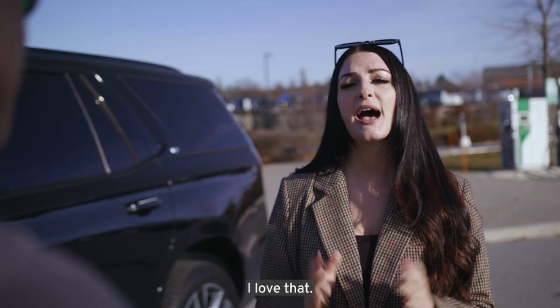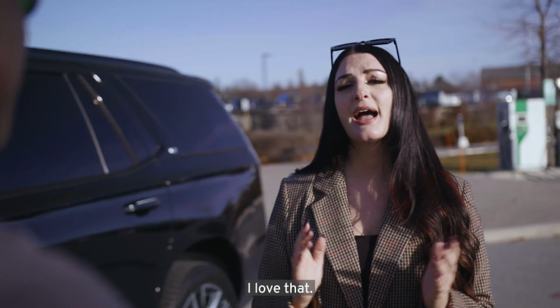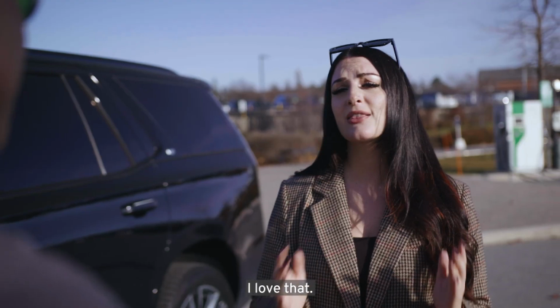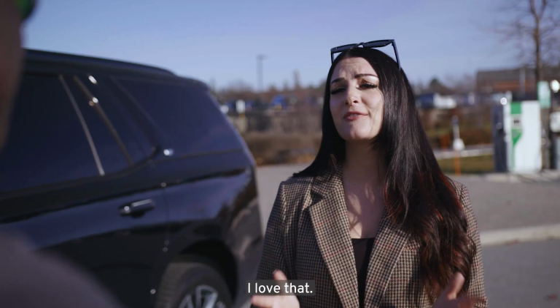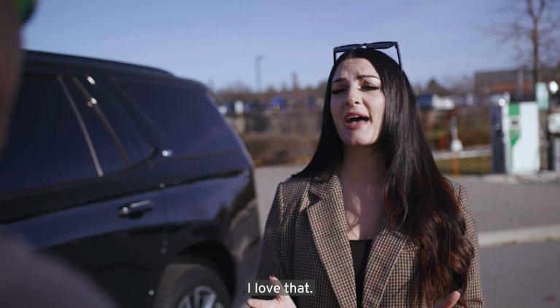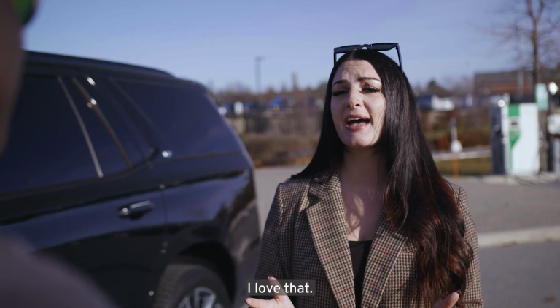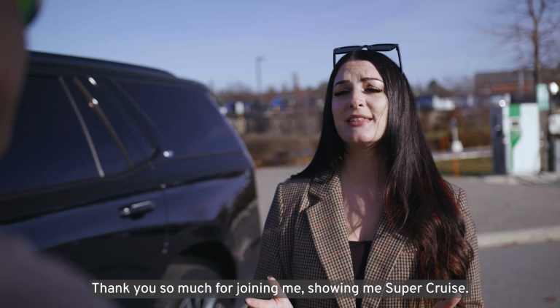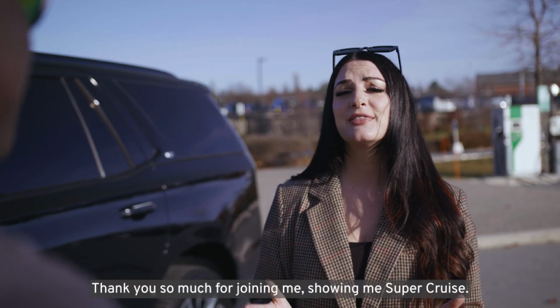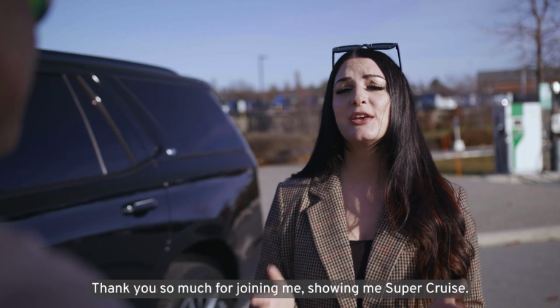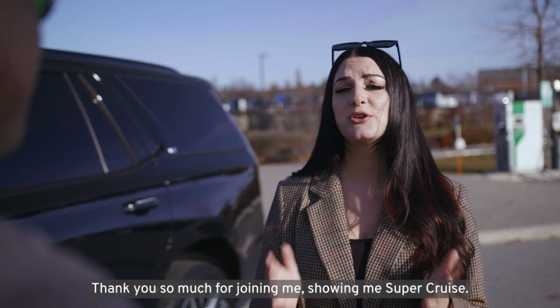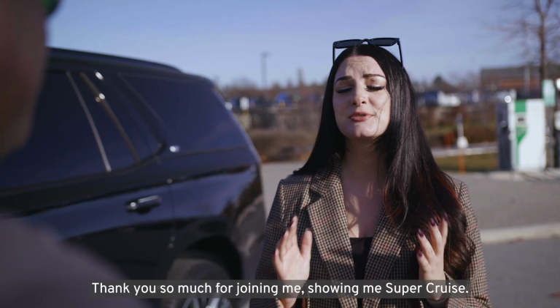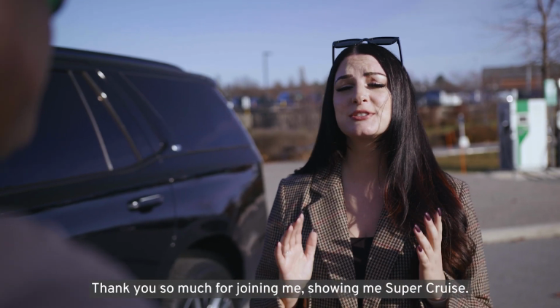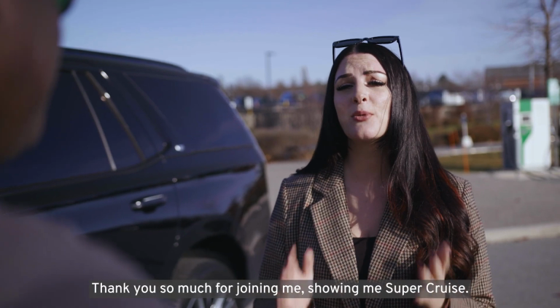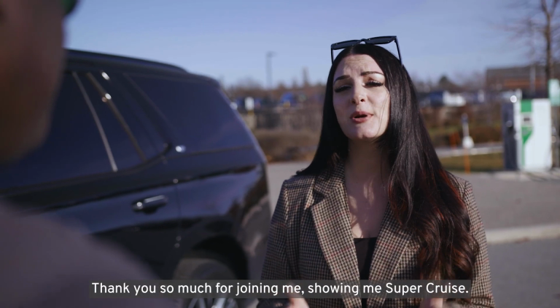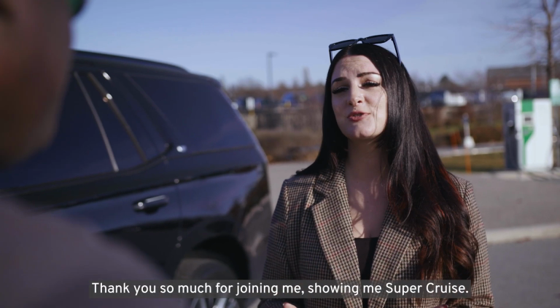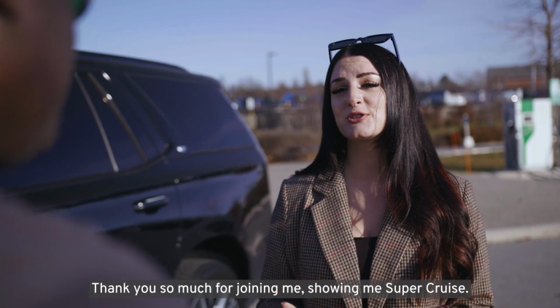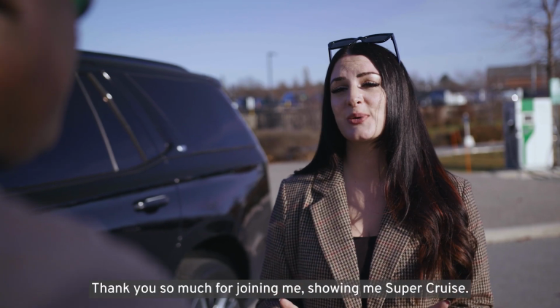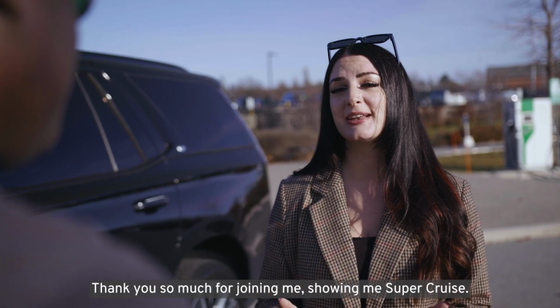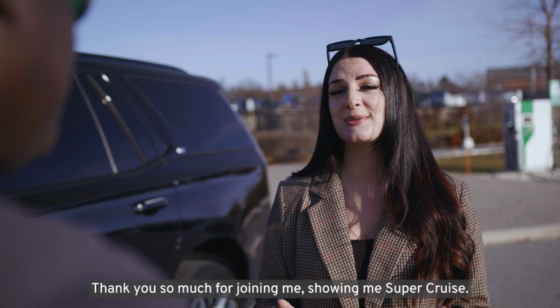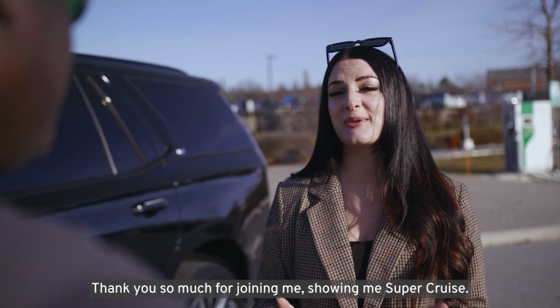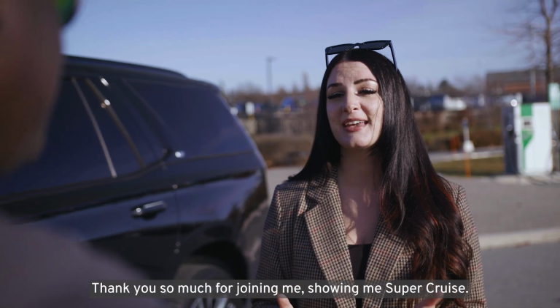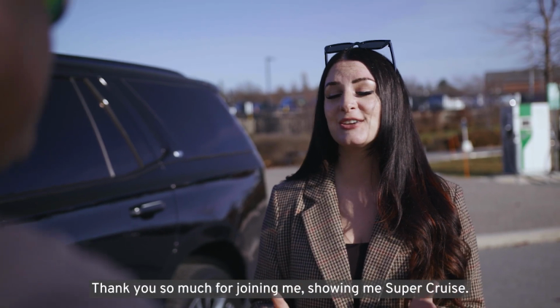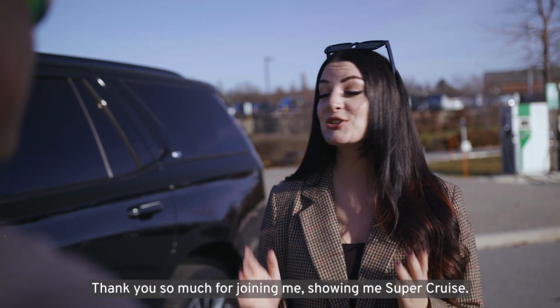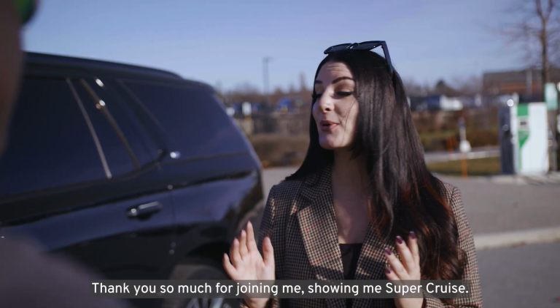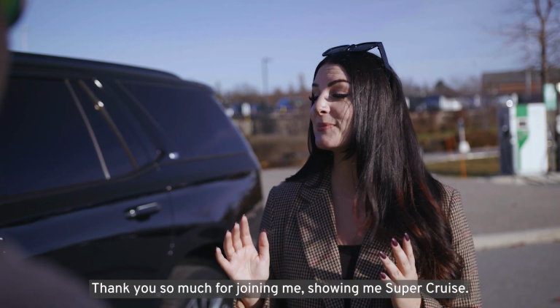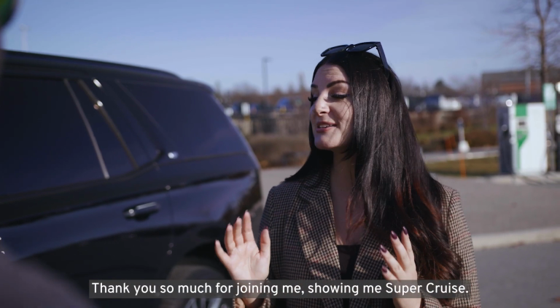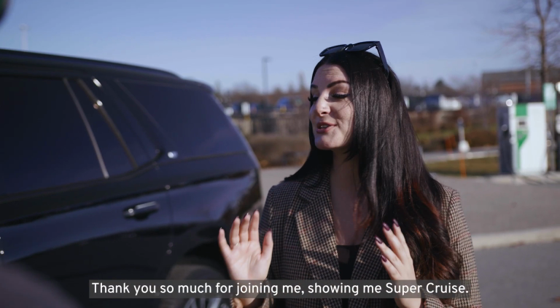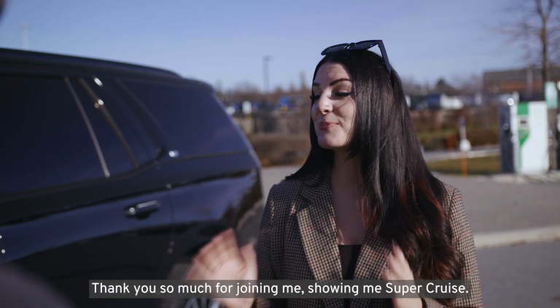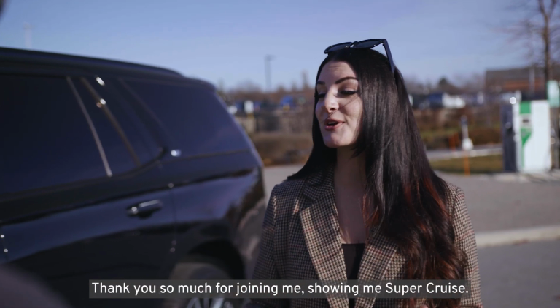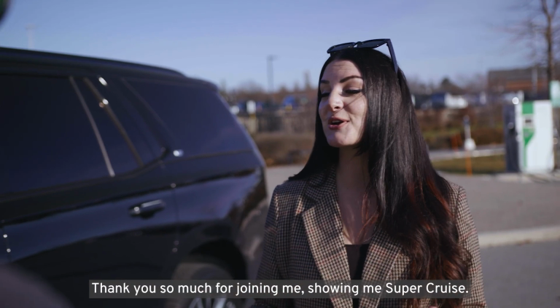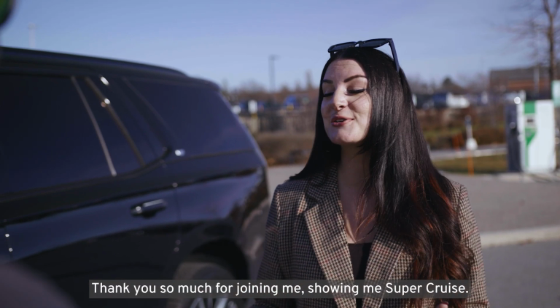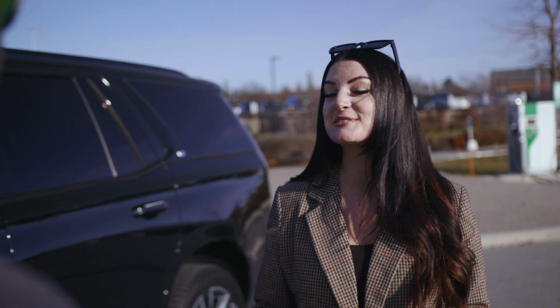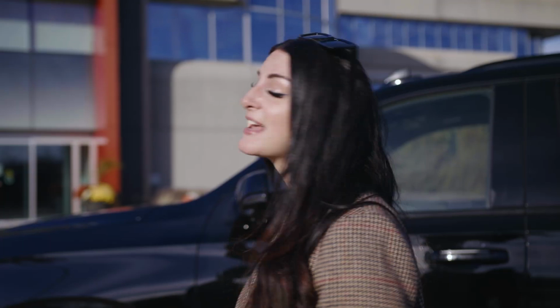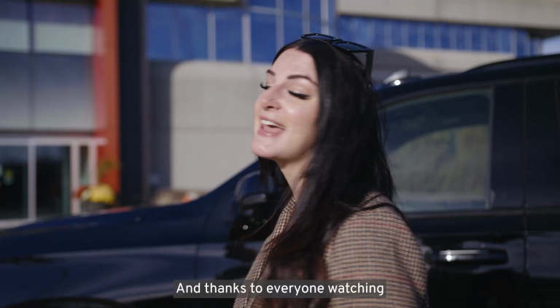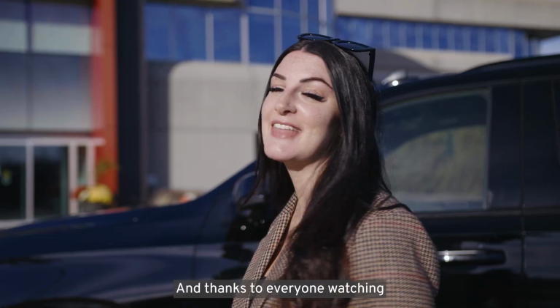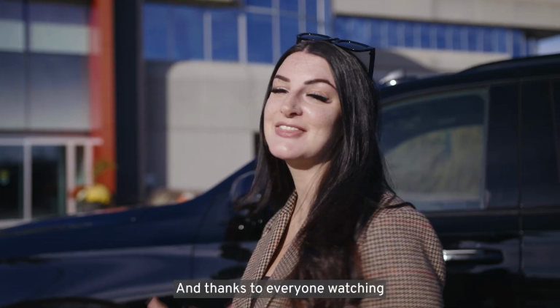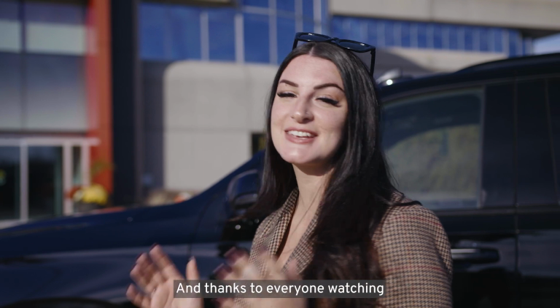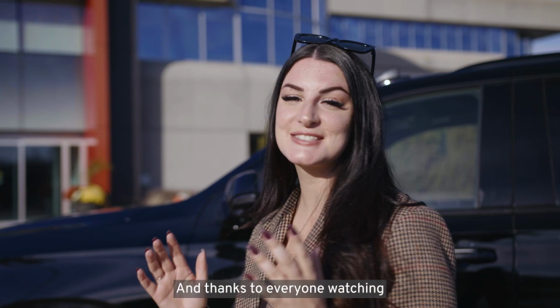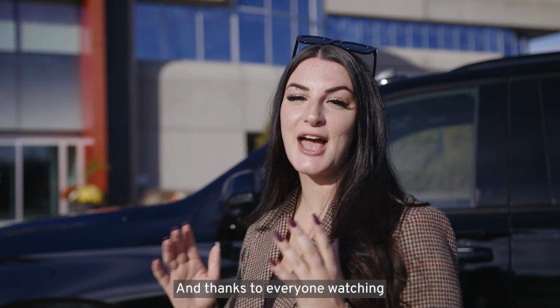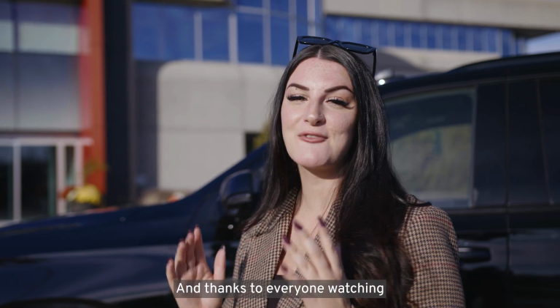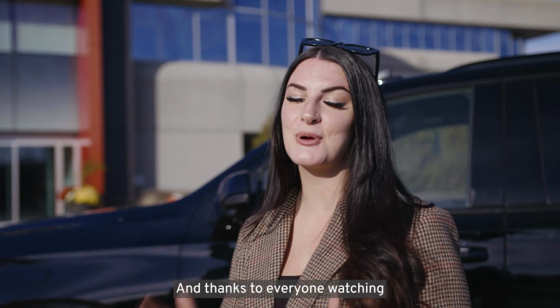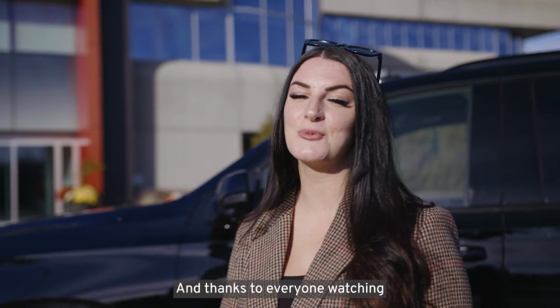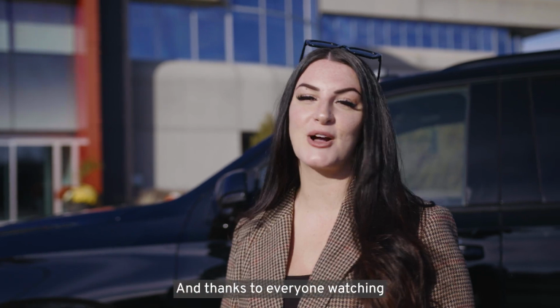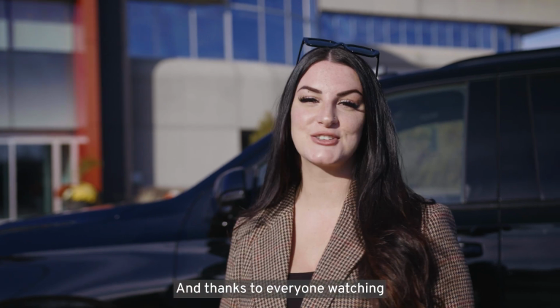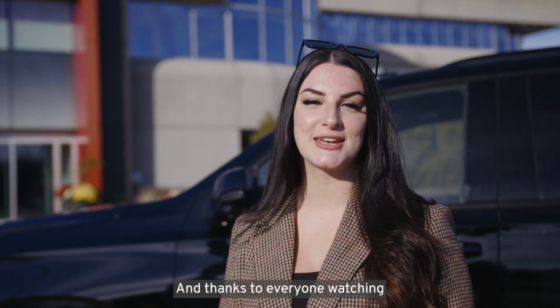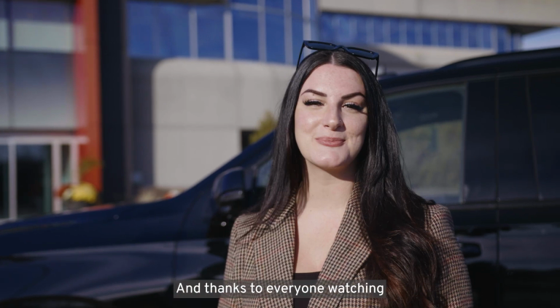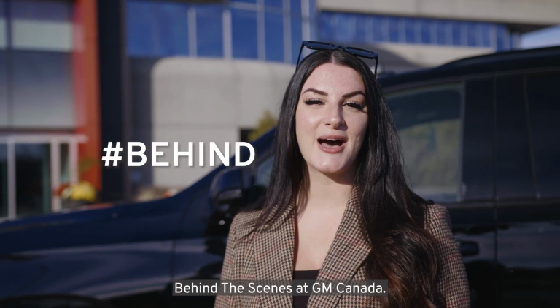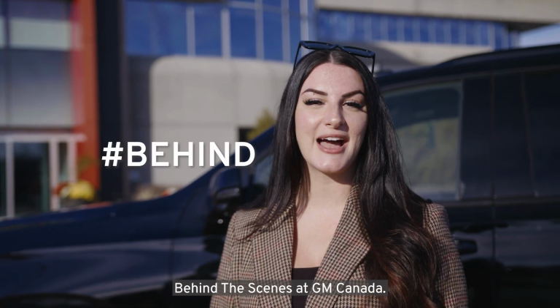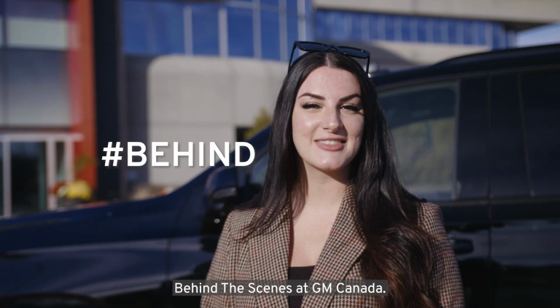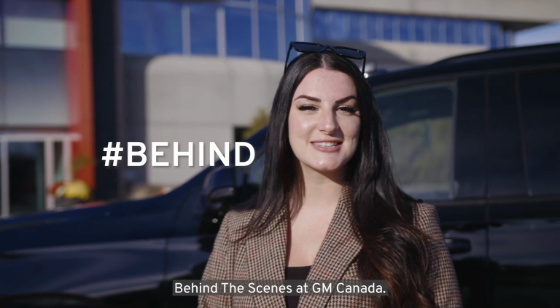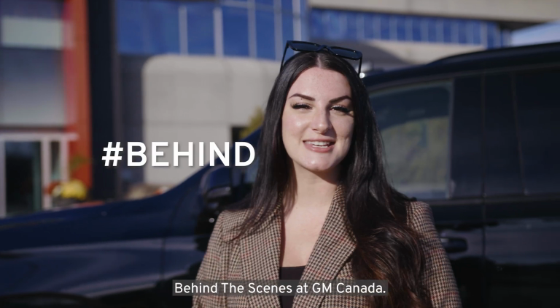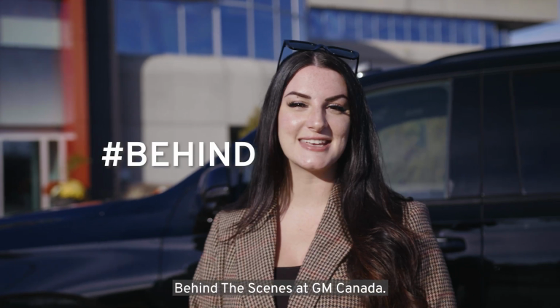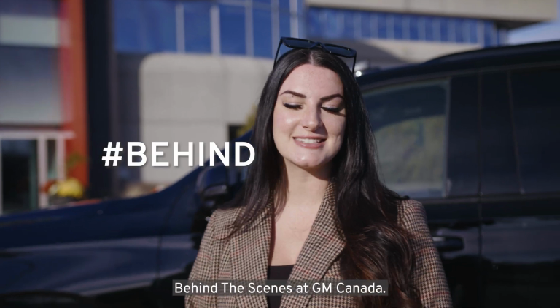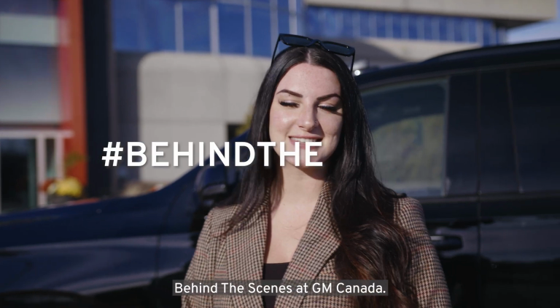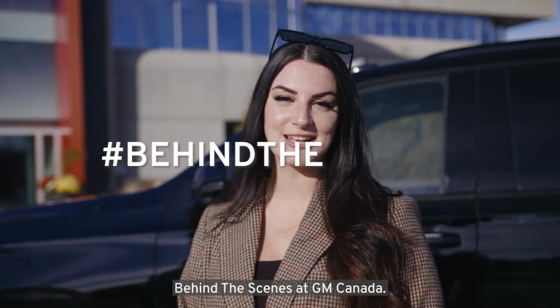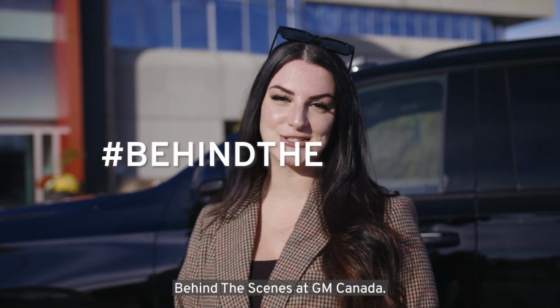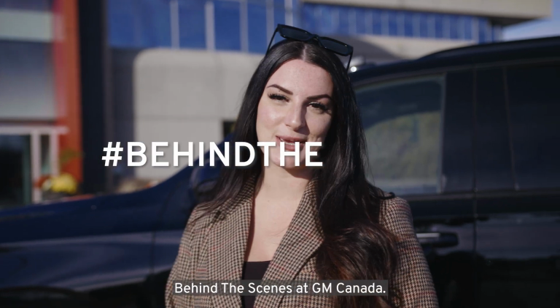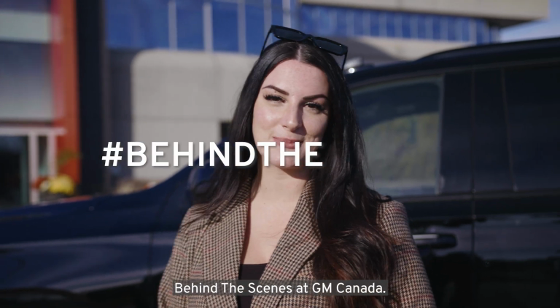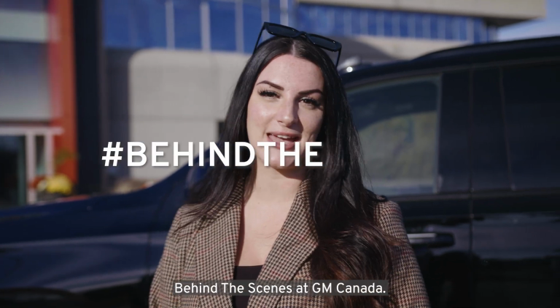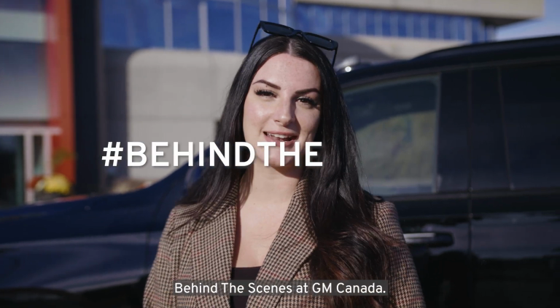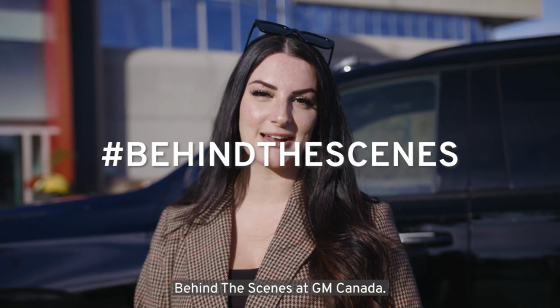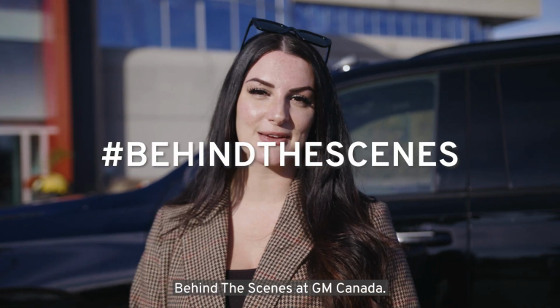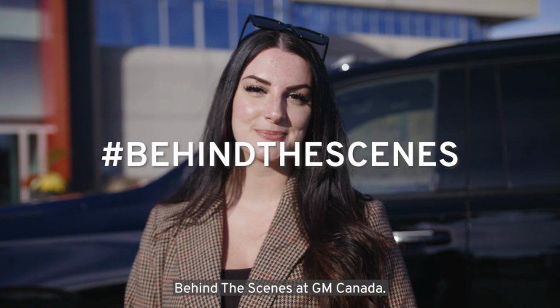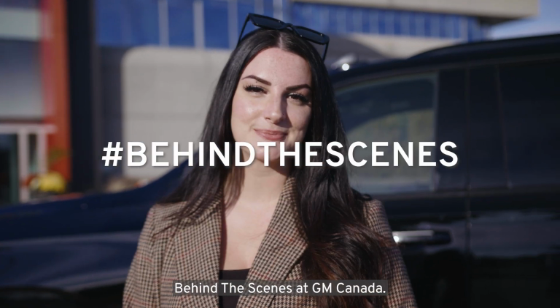I love that. Thank you so much for joining me, showing me Super Cruise, and thanks to everyone watching behind the scenes at GM Canada.